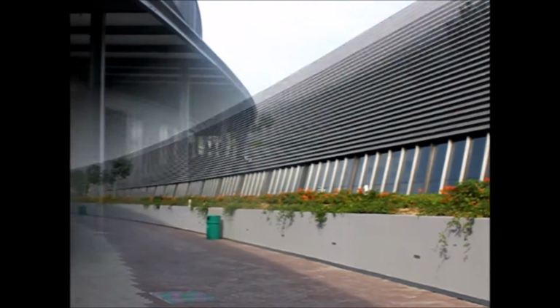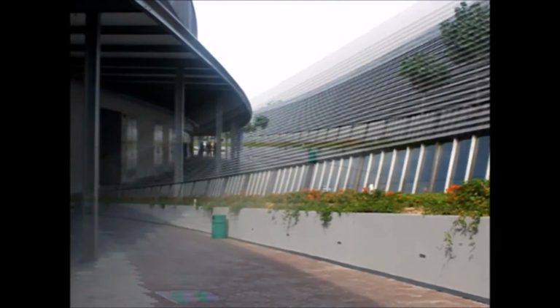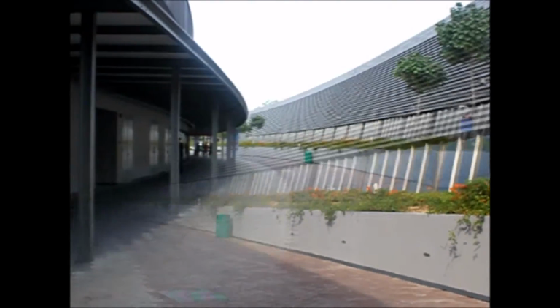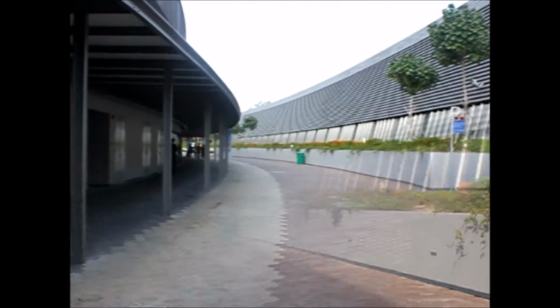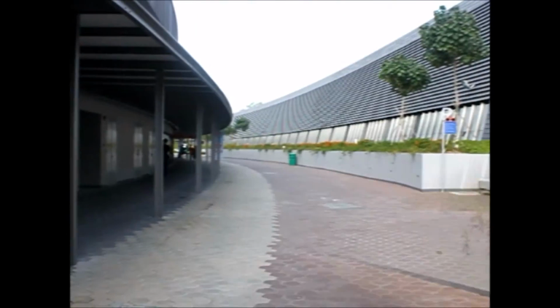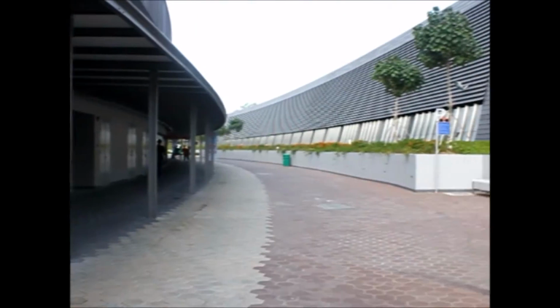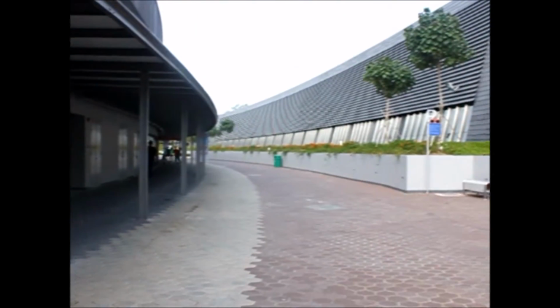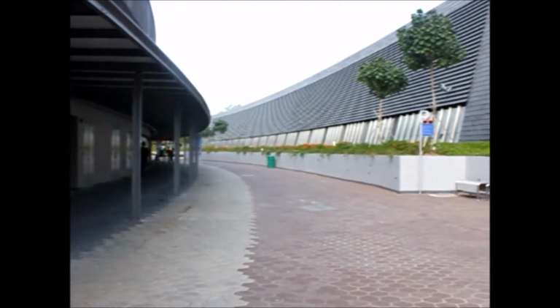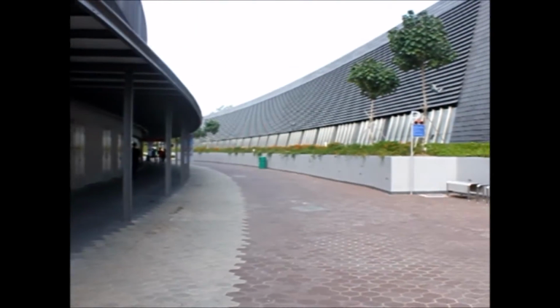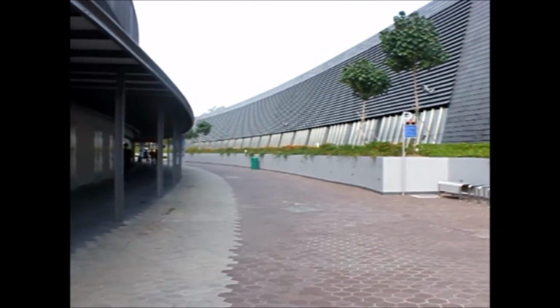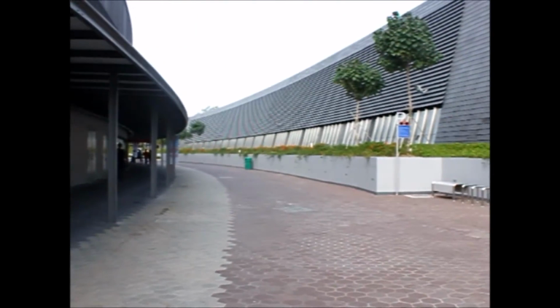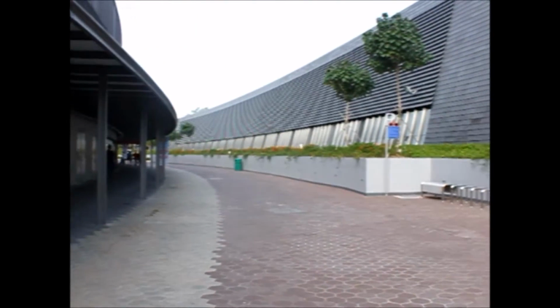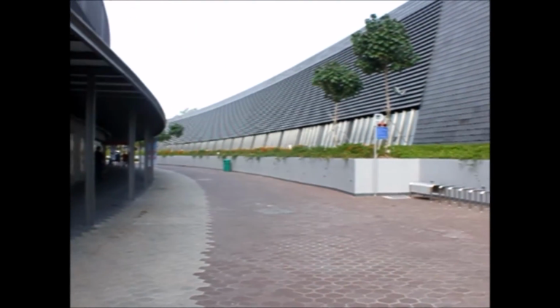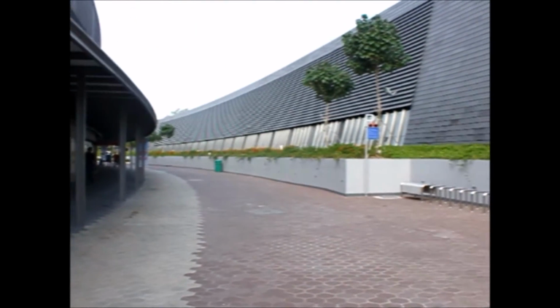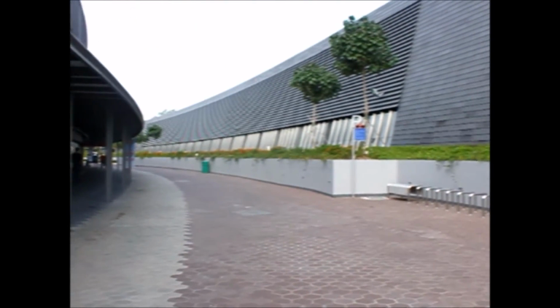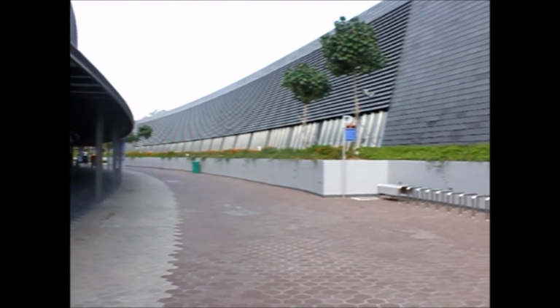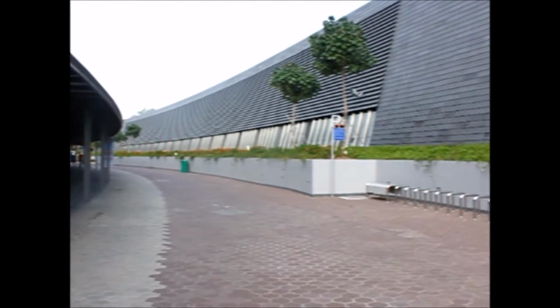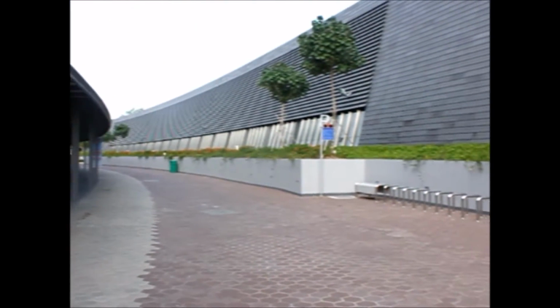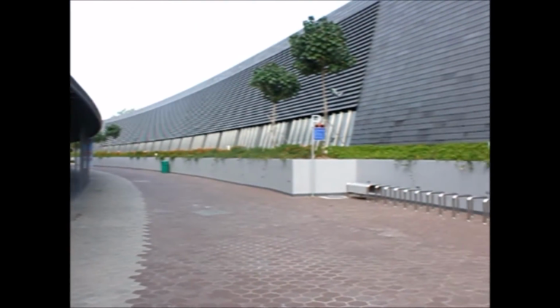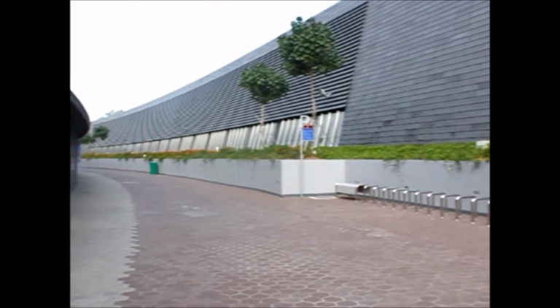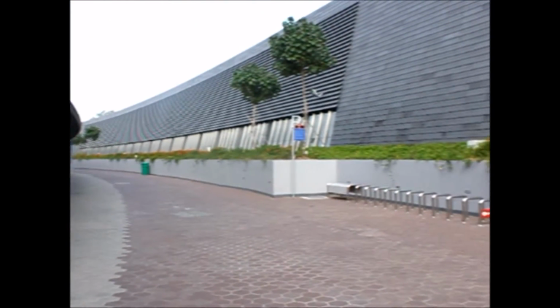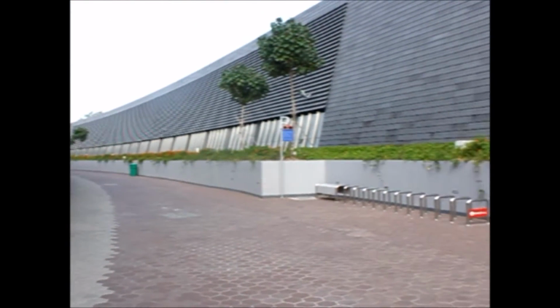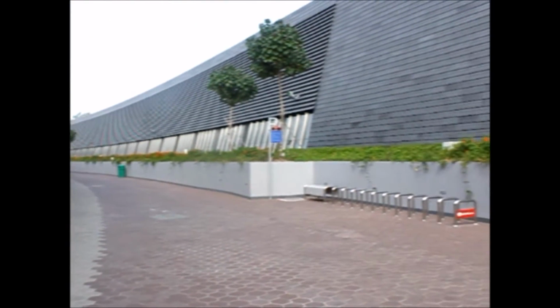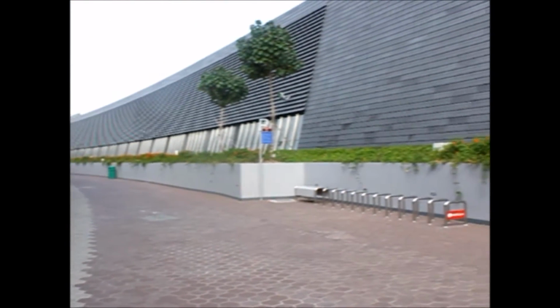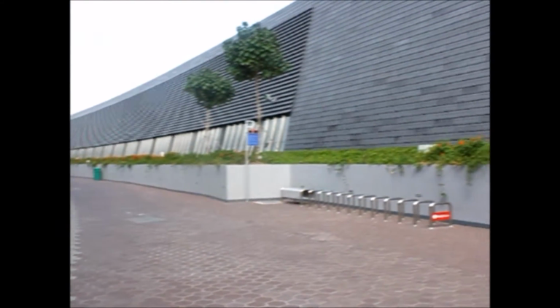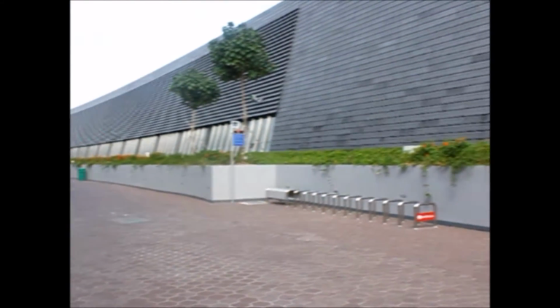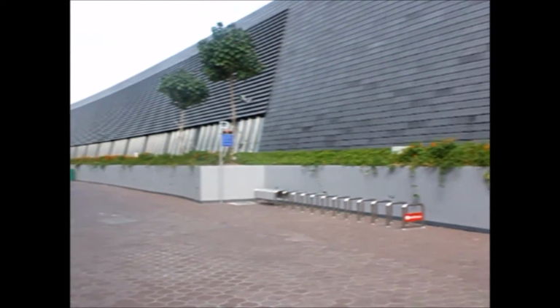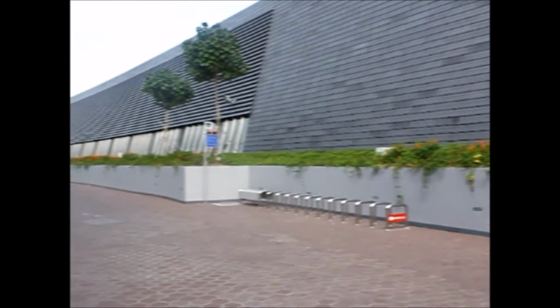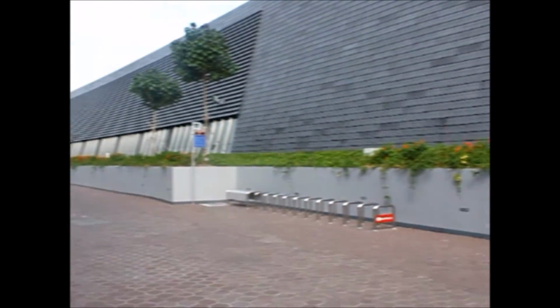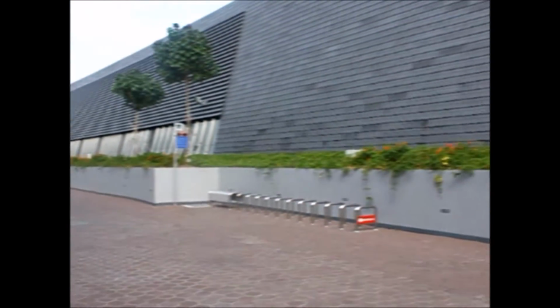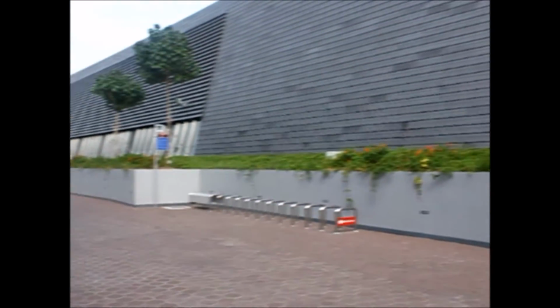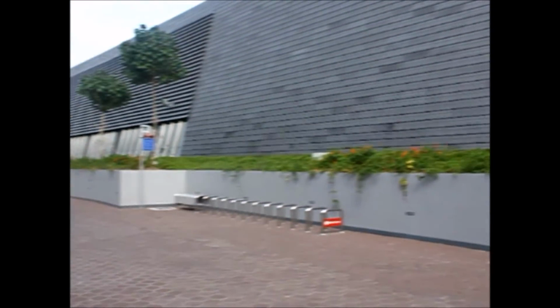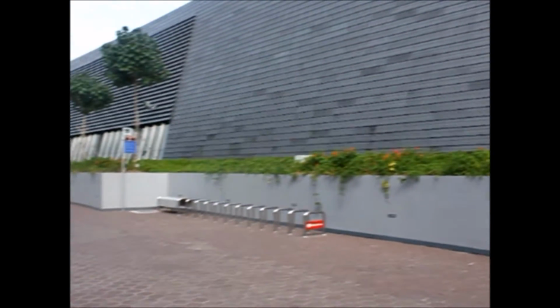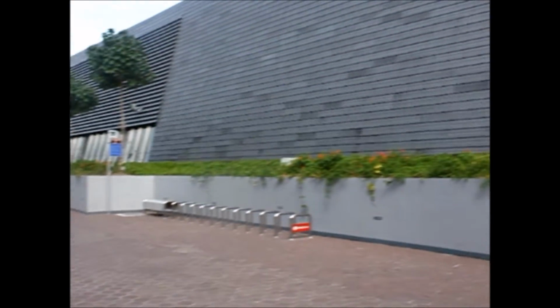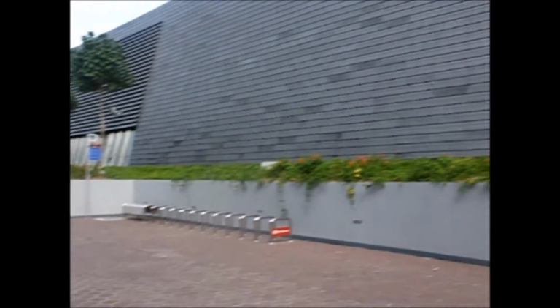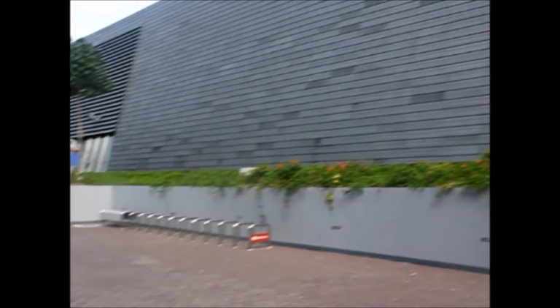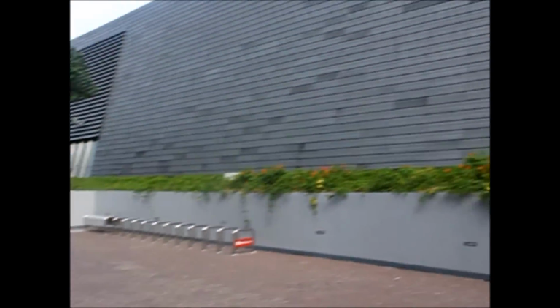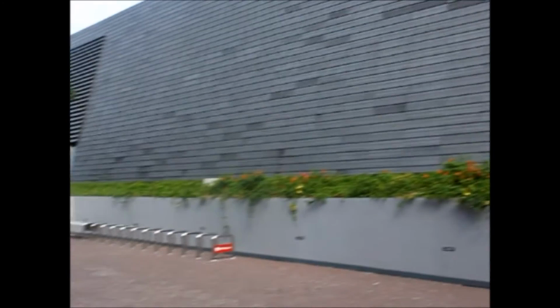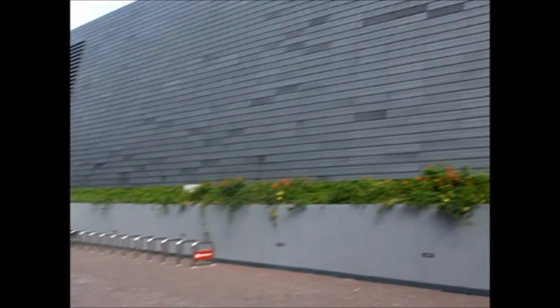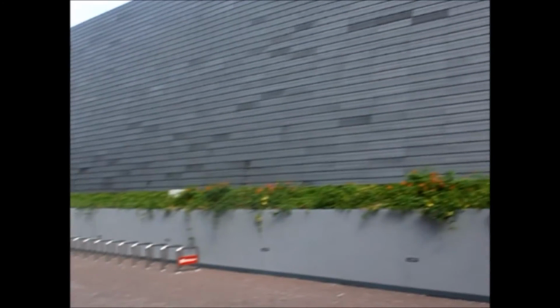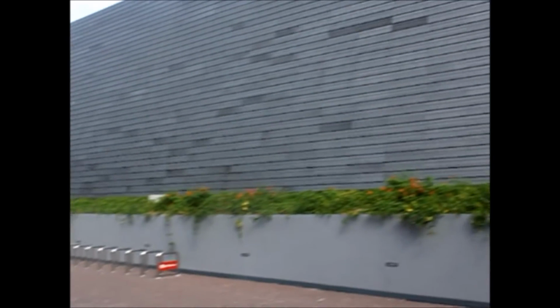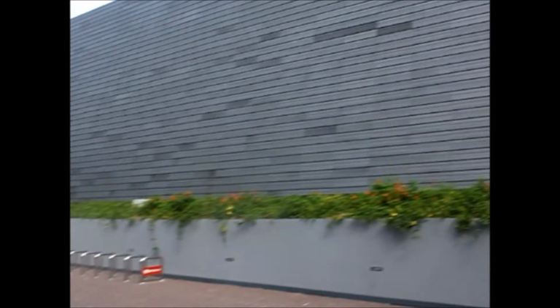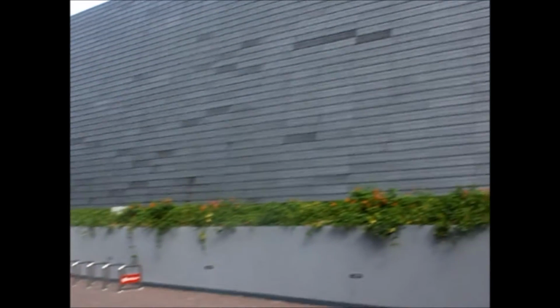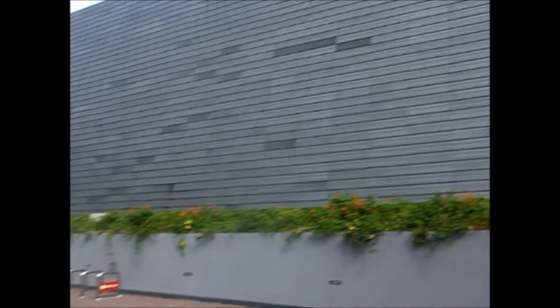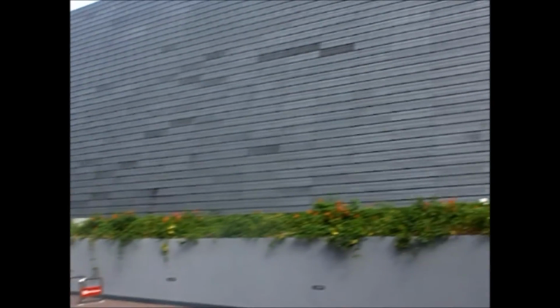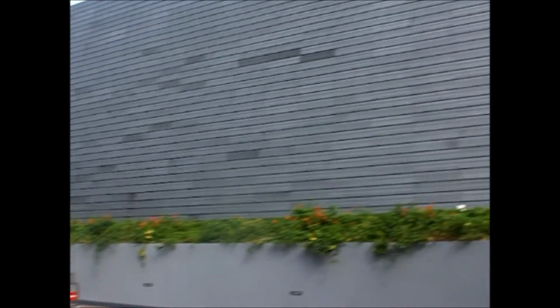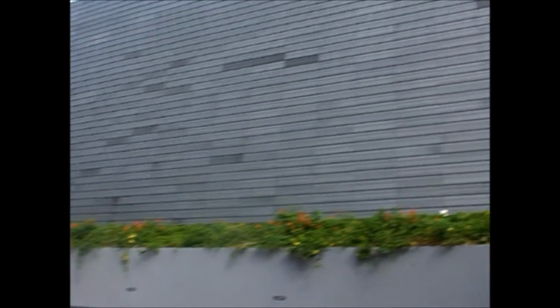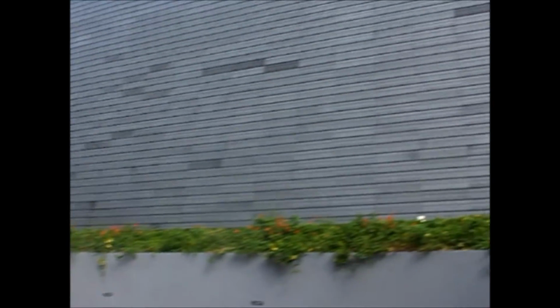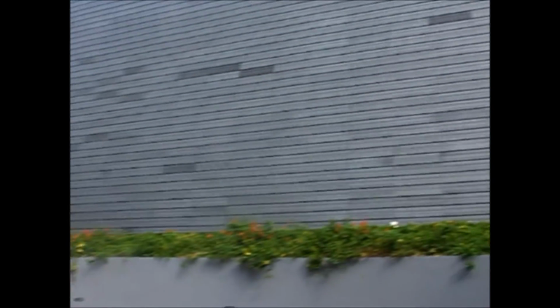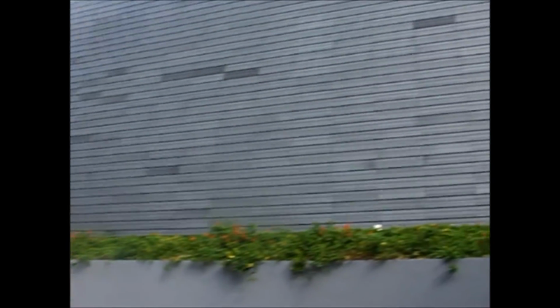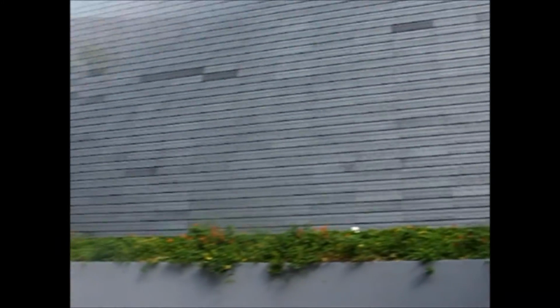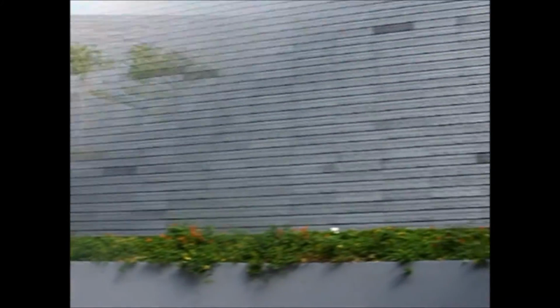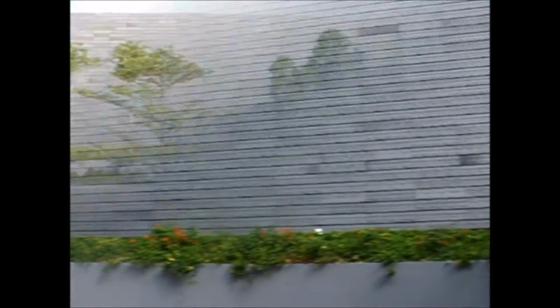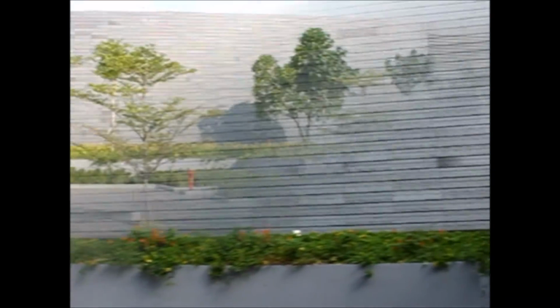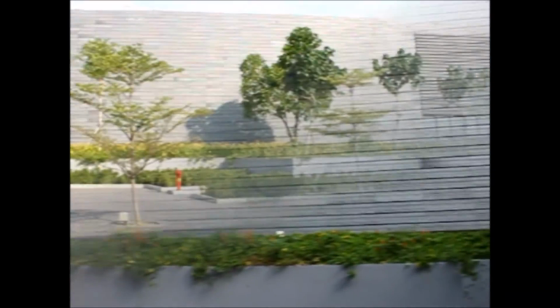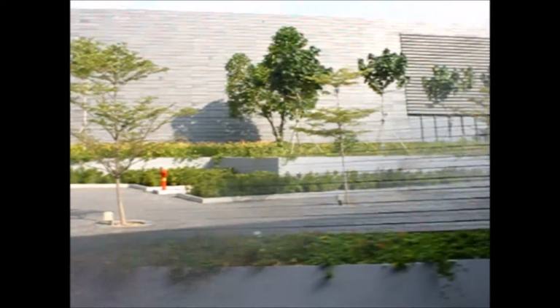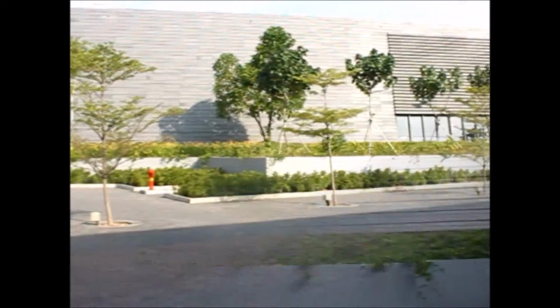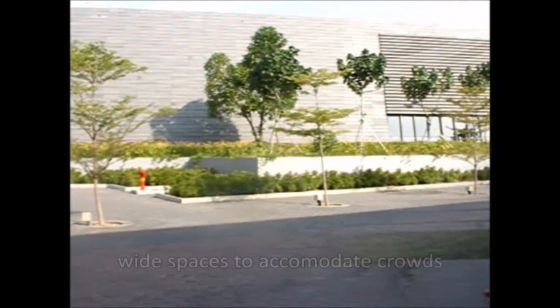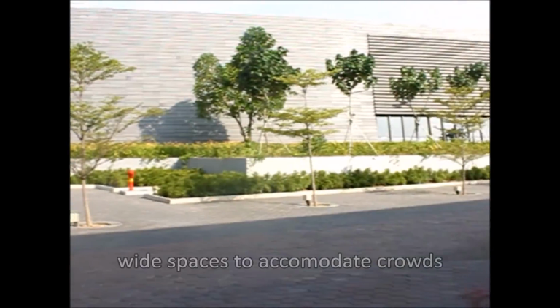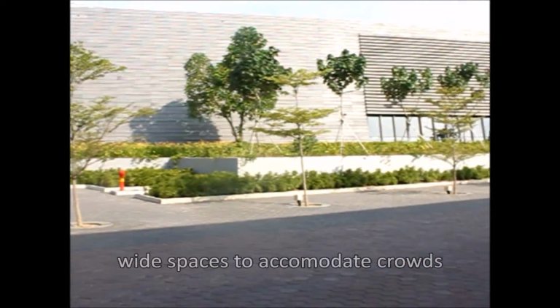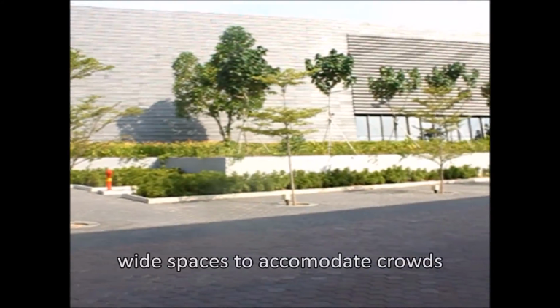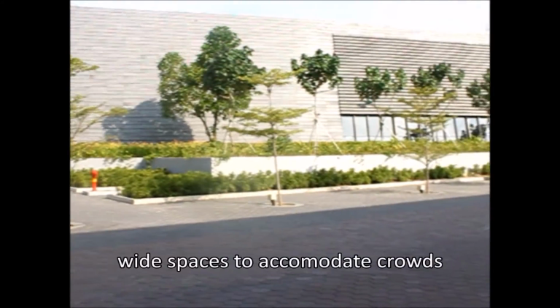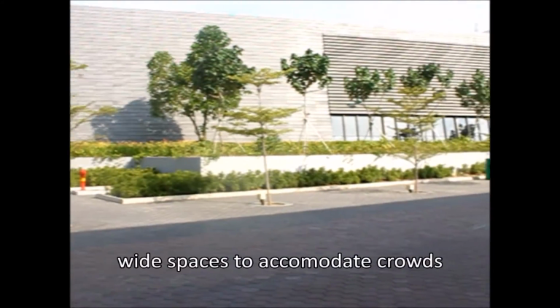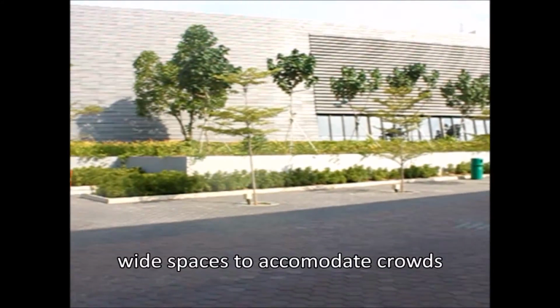The open spaces outside the station help contain big crowds so as to avoid panic situations or even crowding.